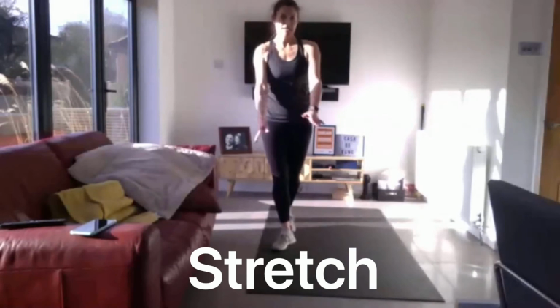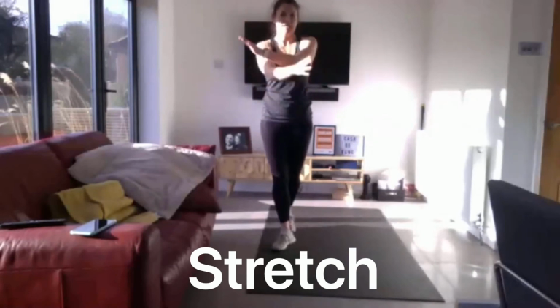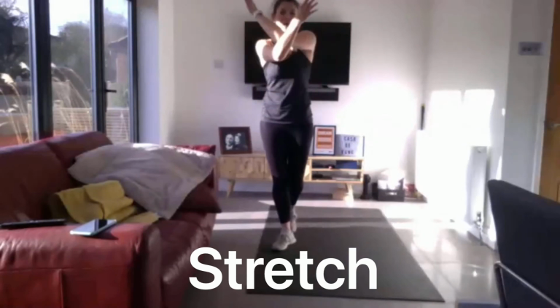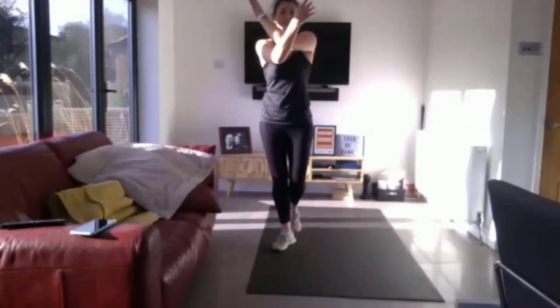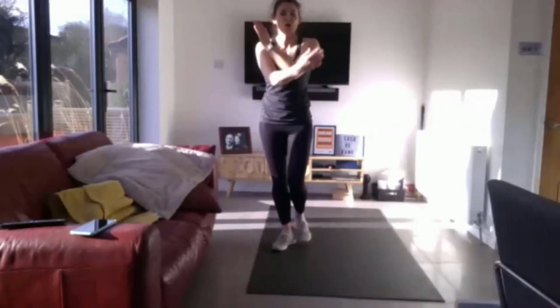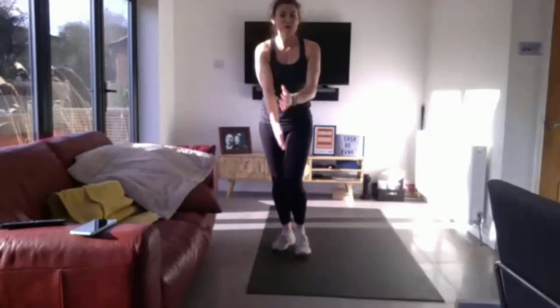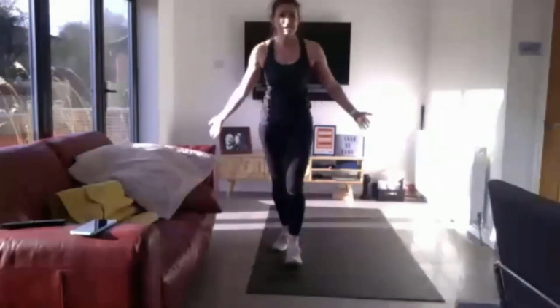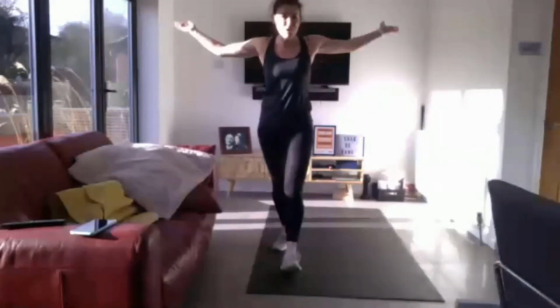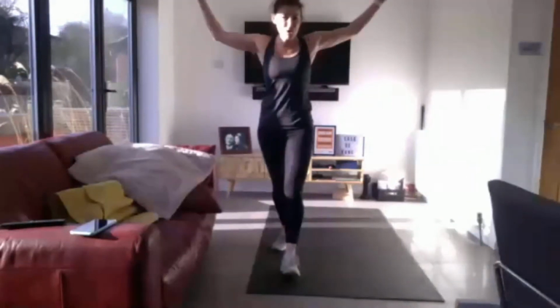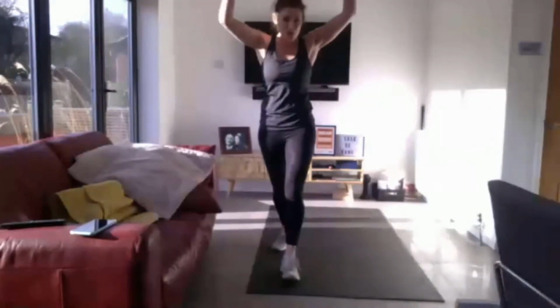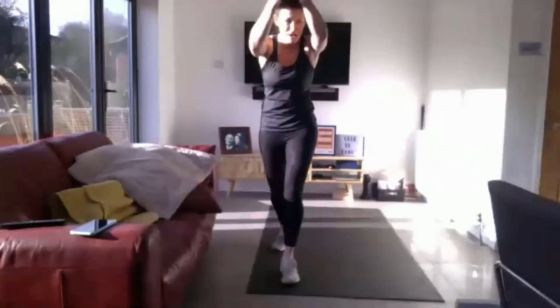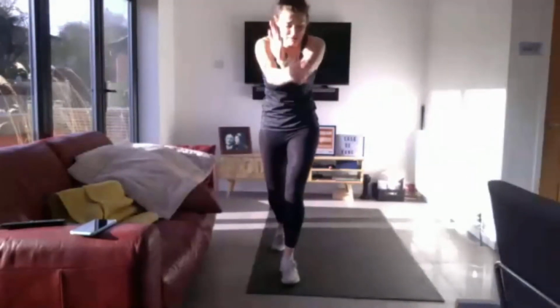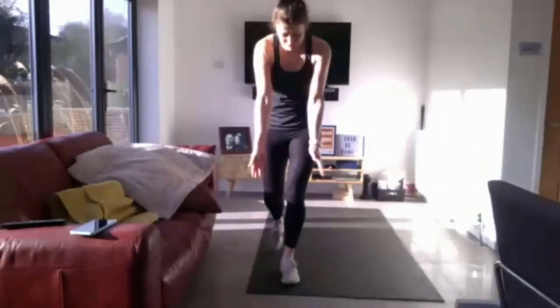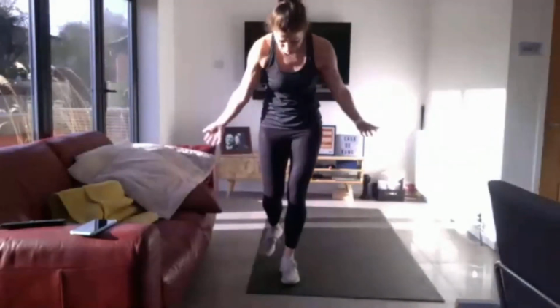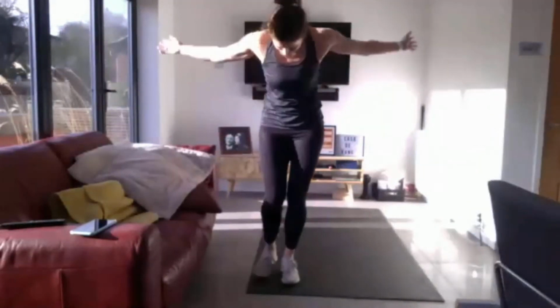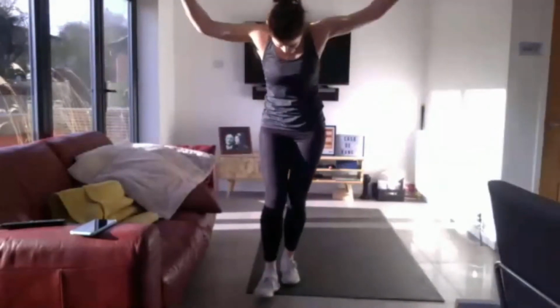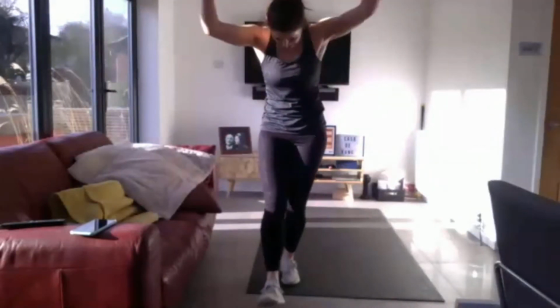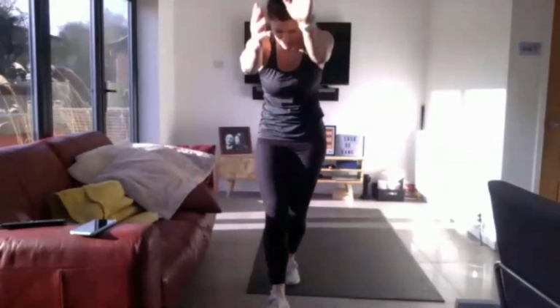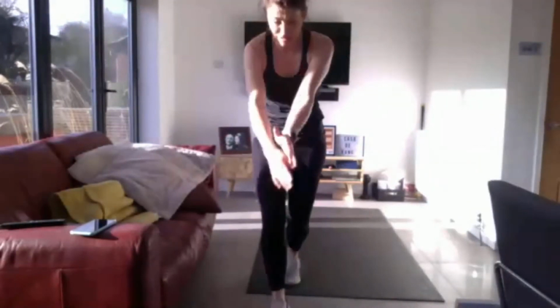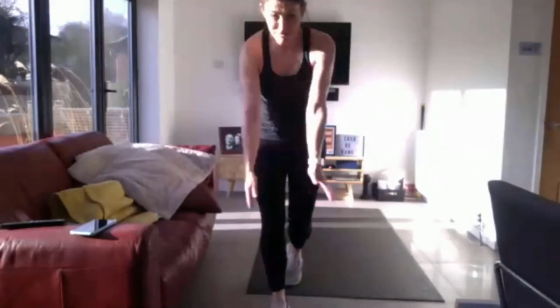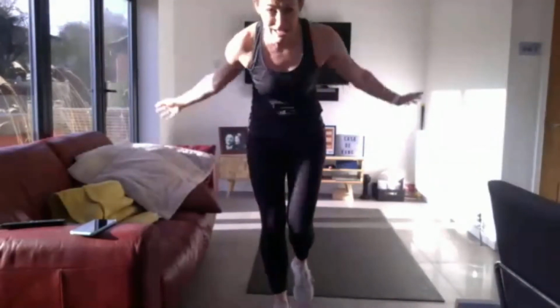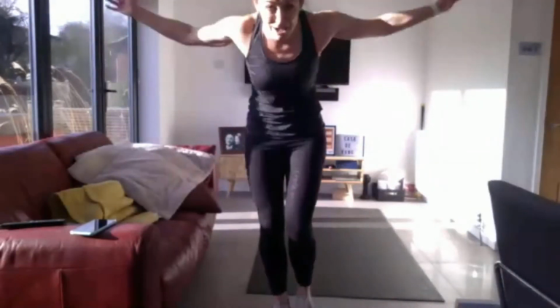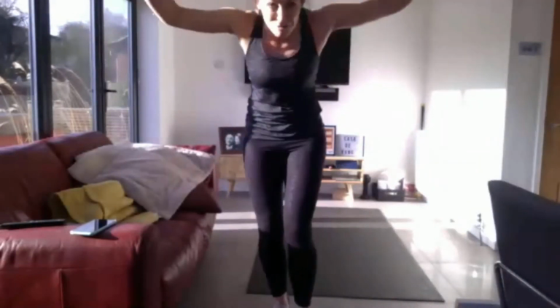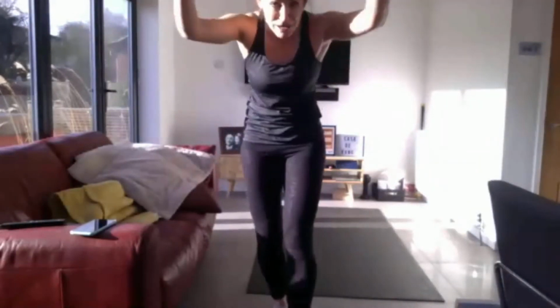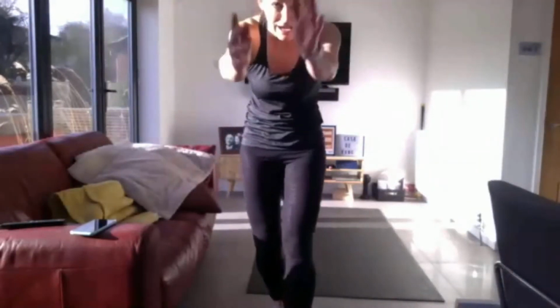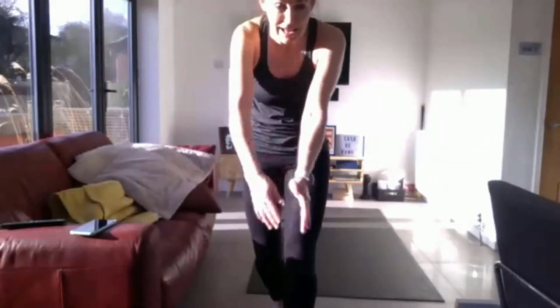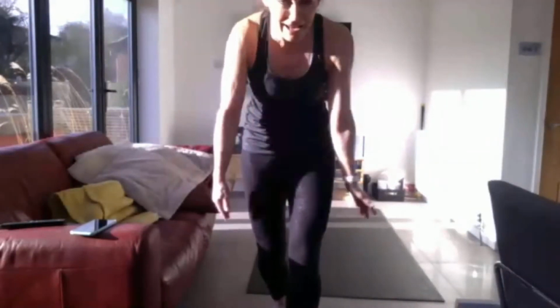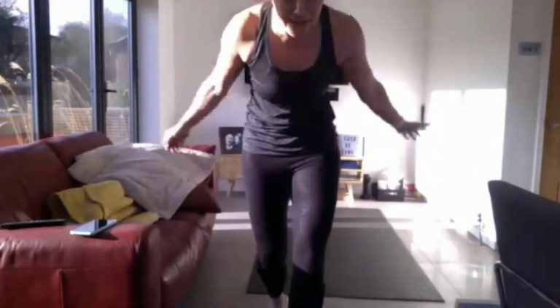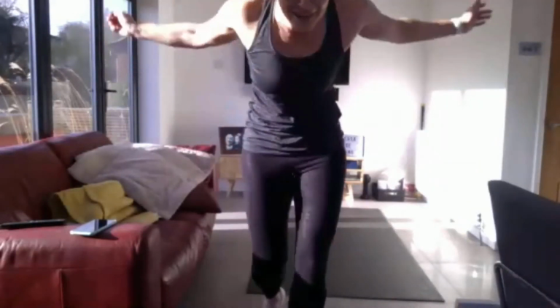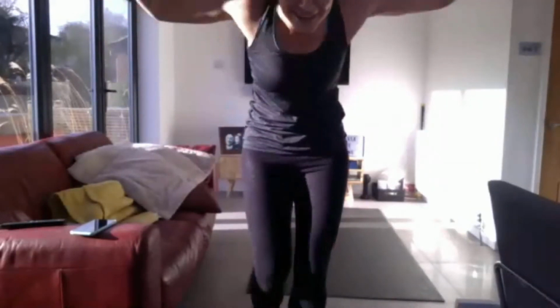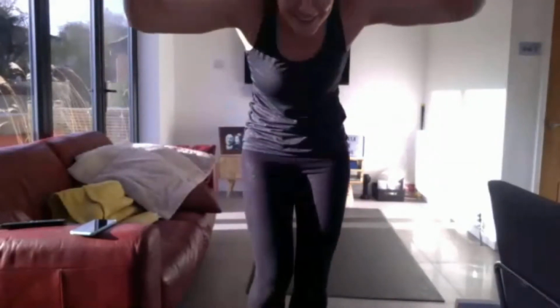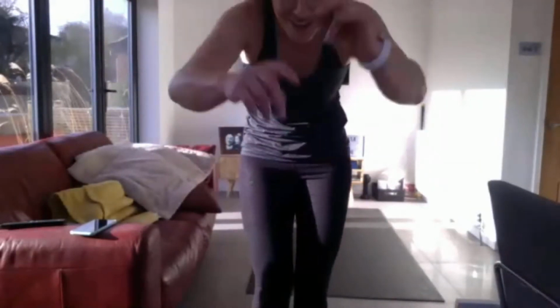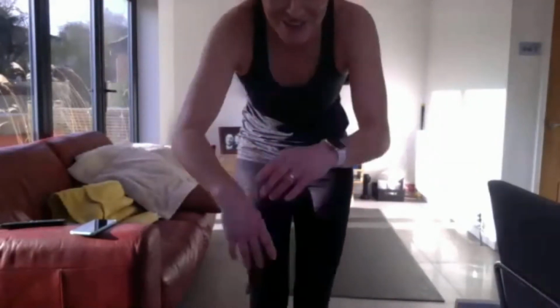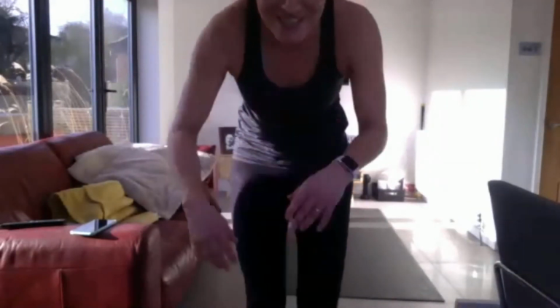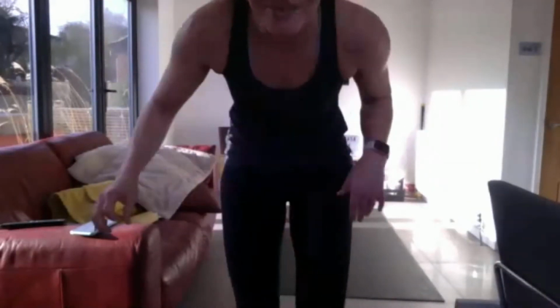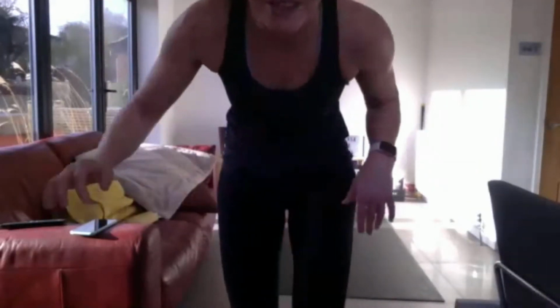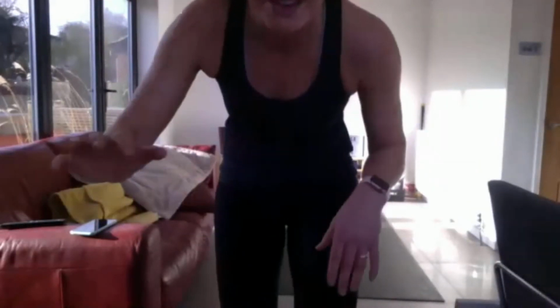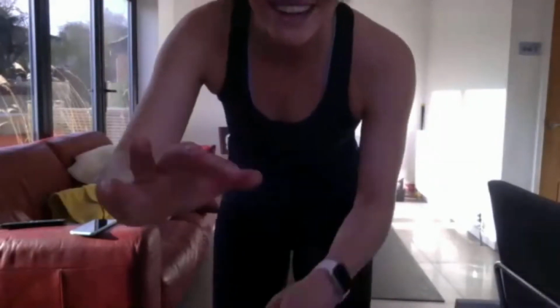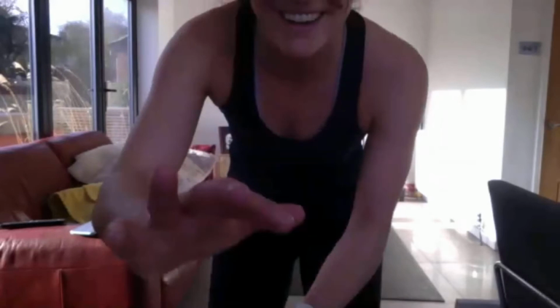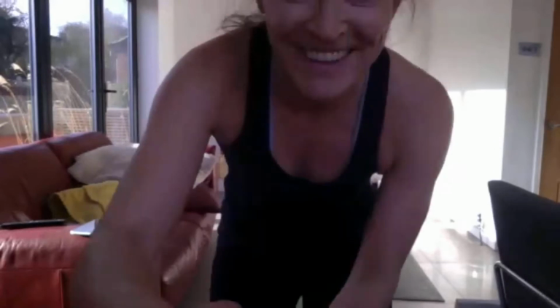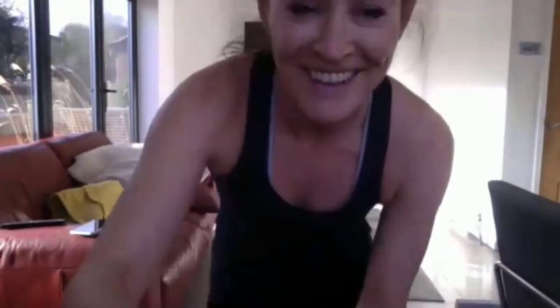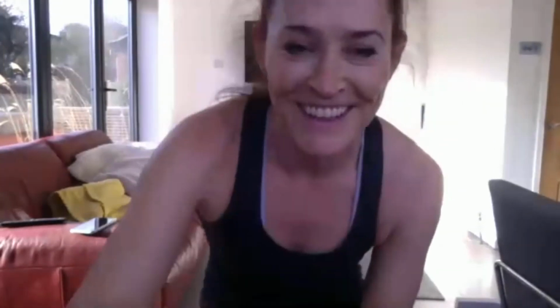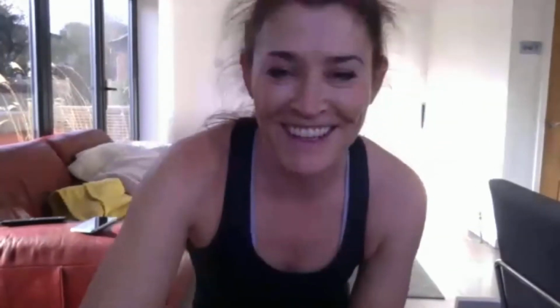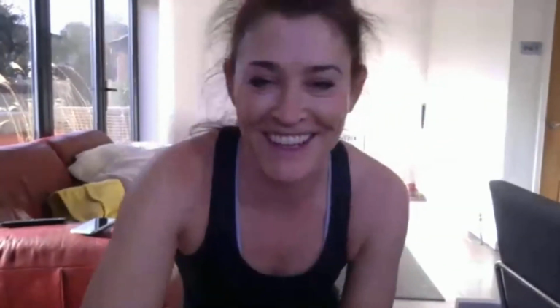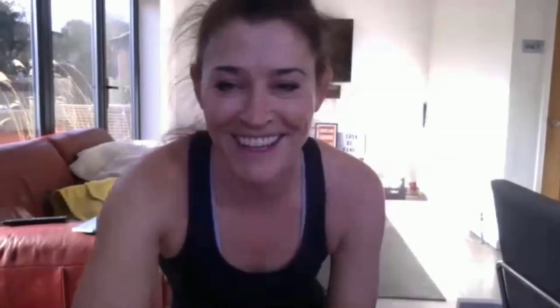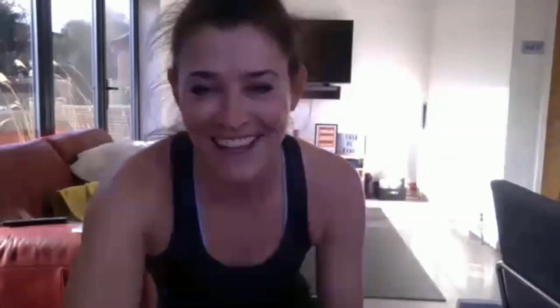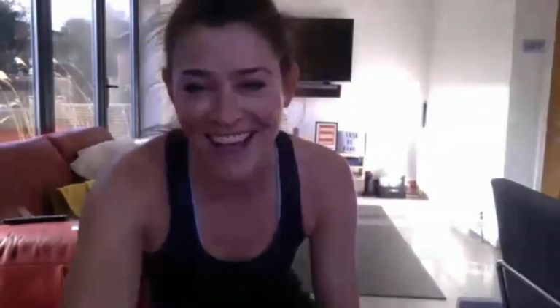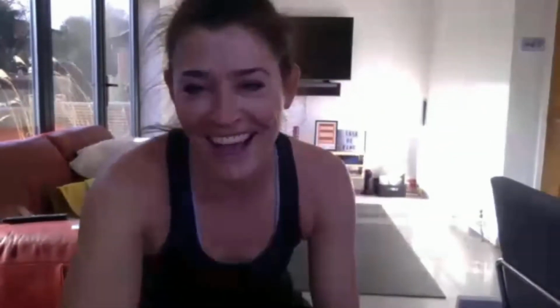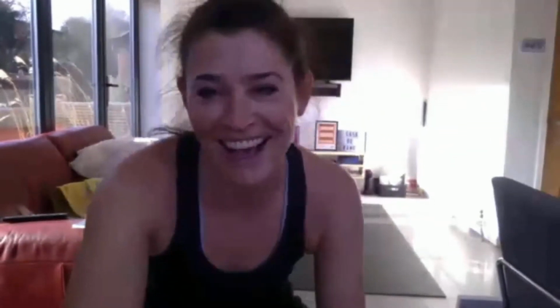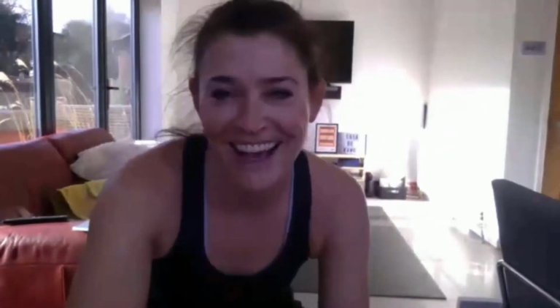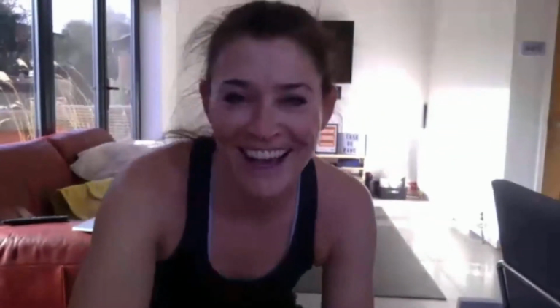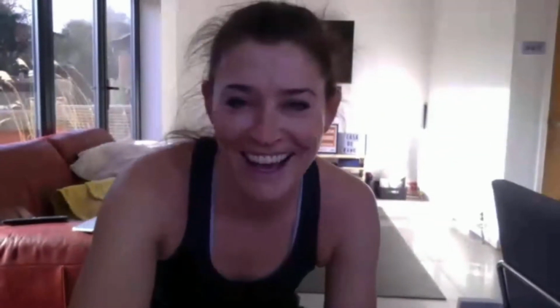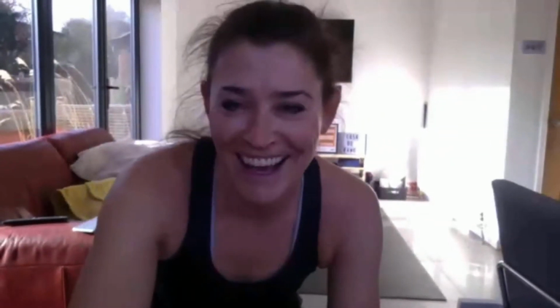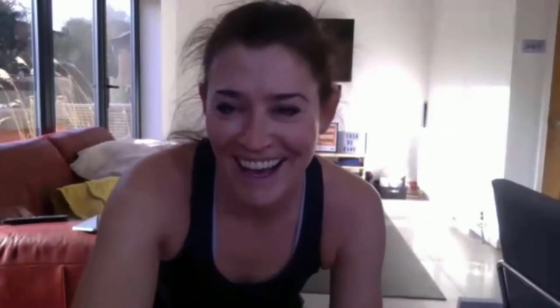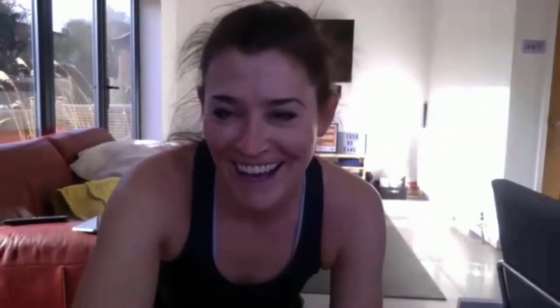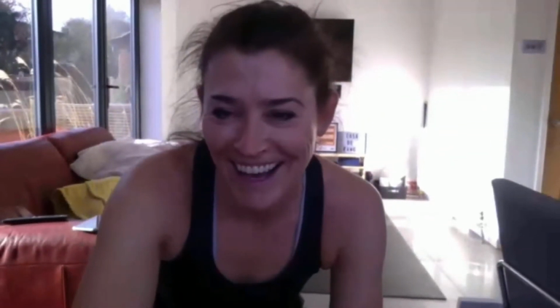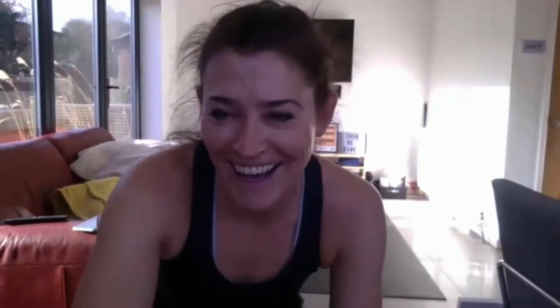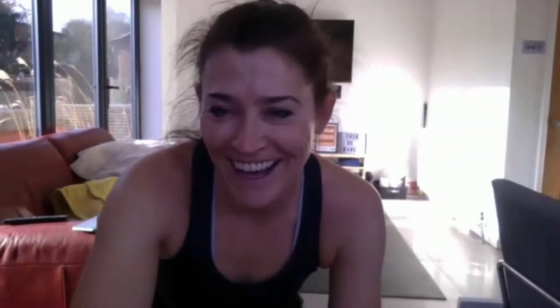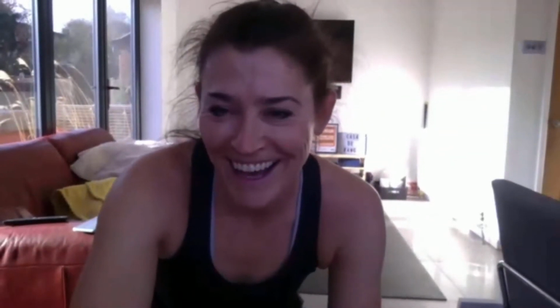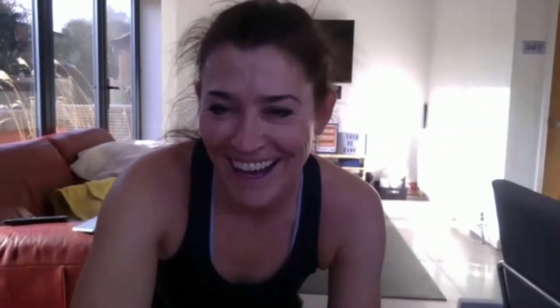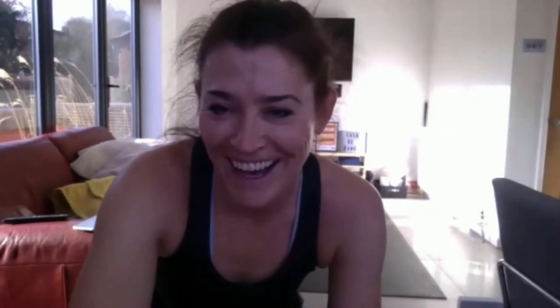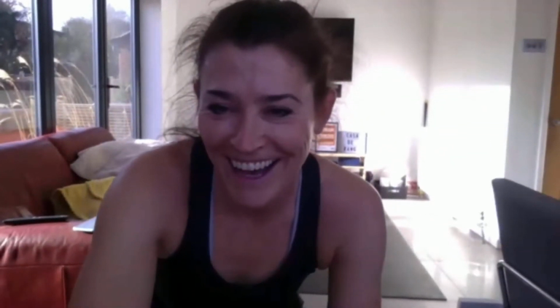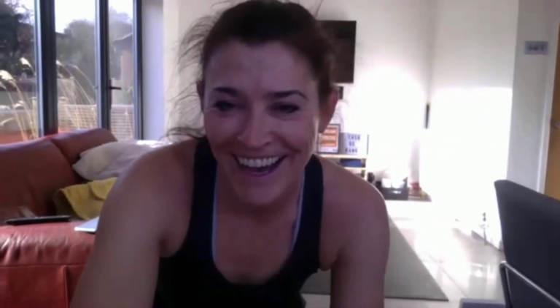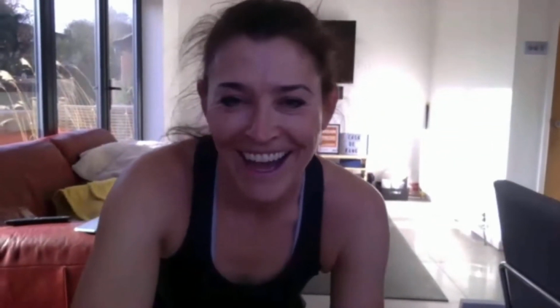I'm coming to mute you, and say goodbye Aya. I'm coming to mute you. I'll just show you the time instead.